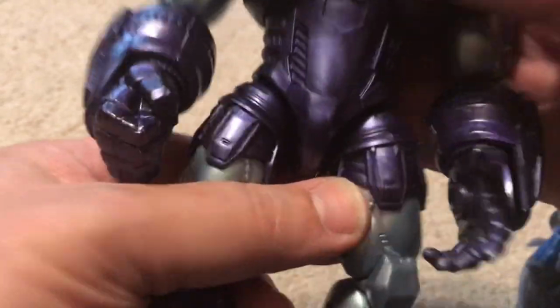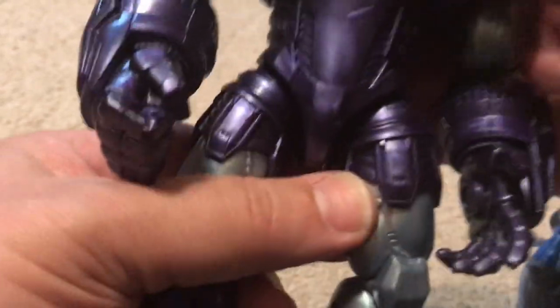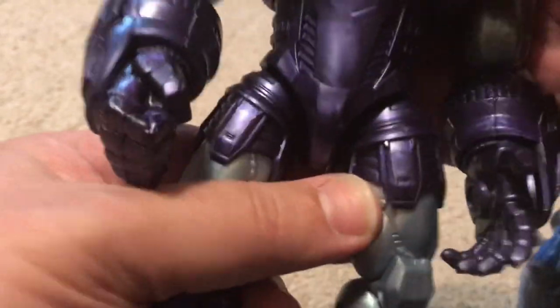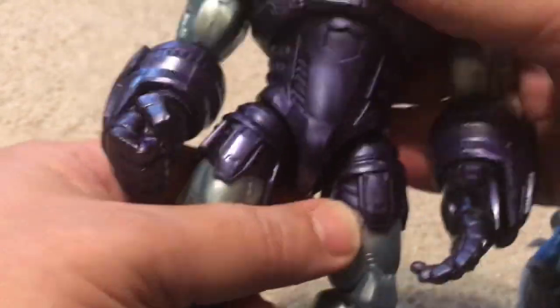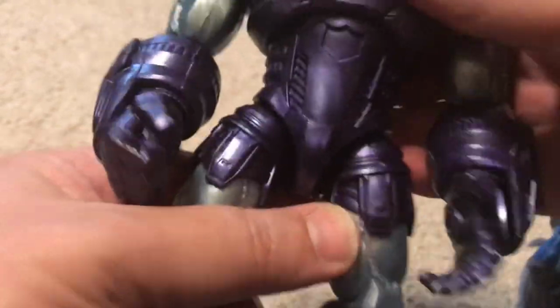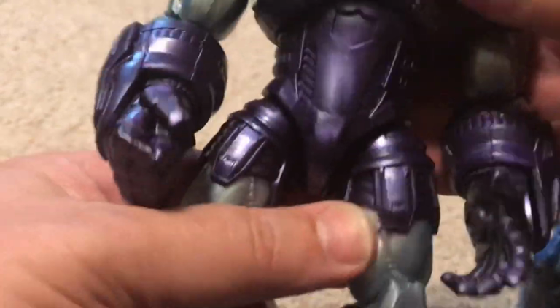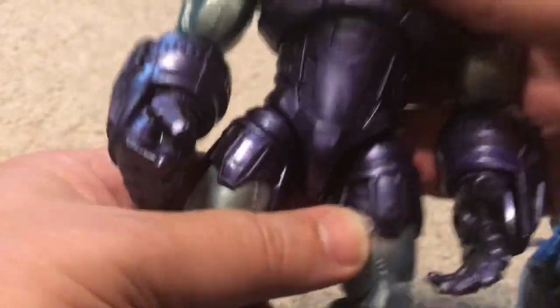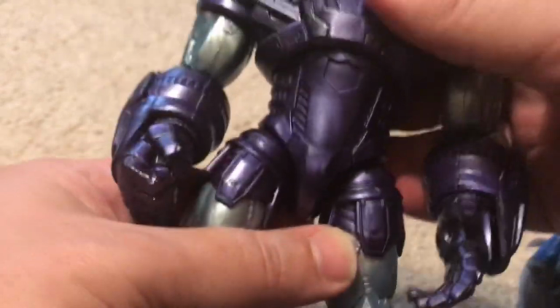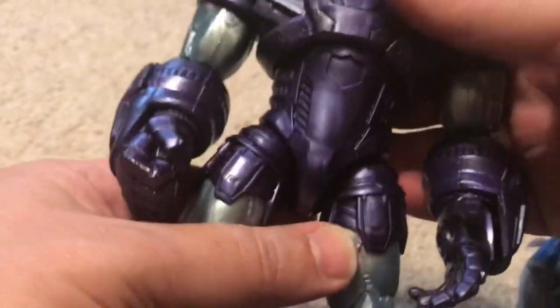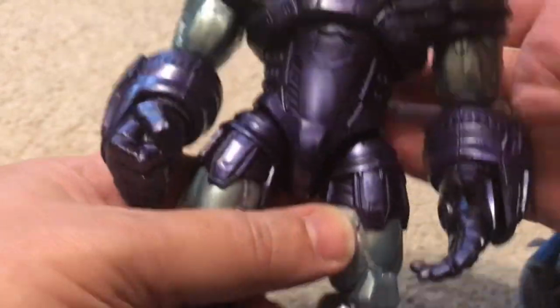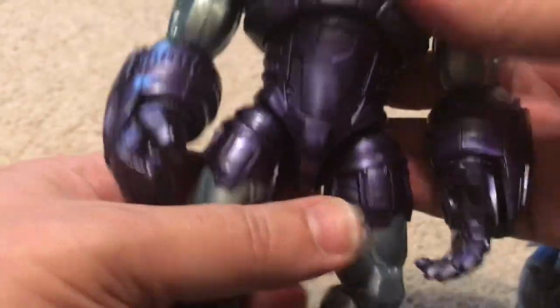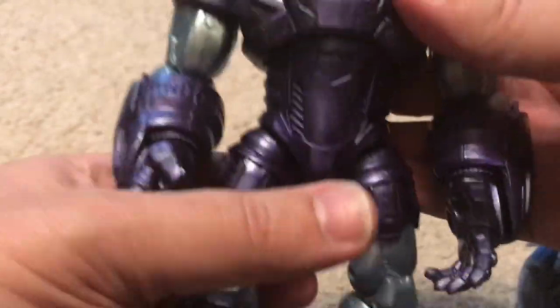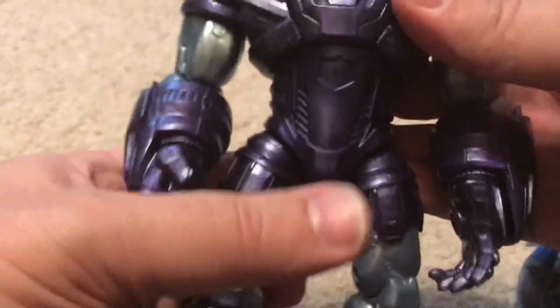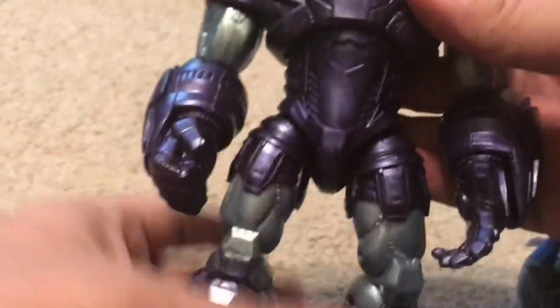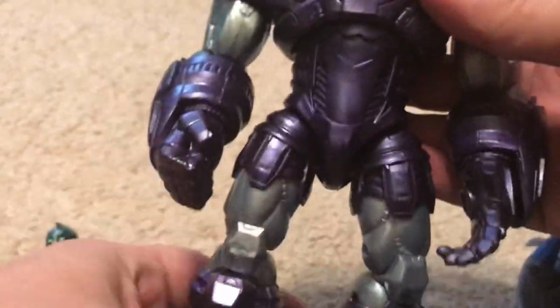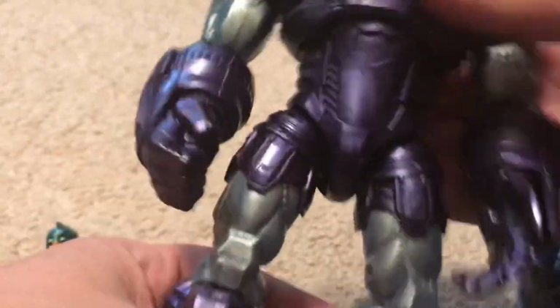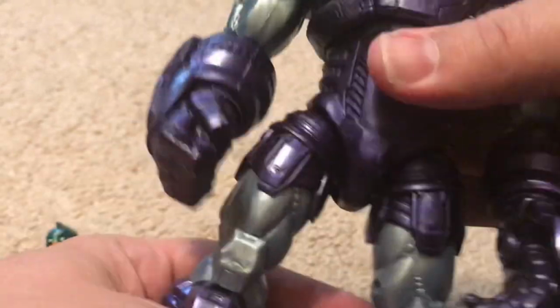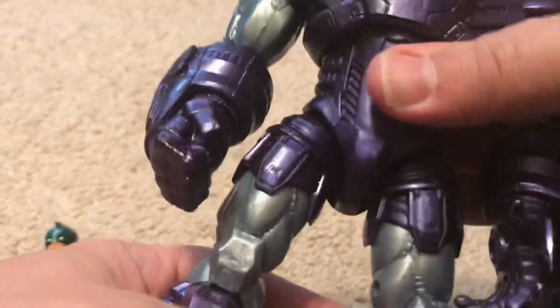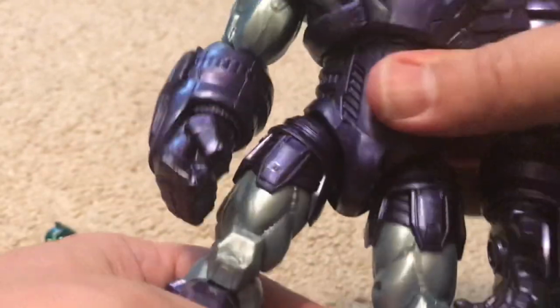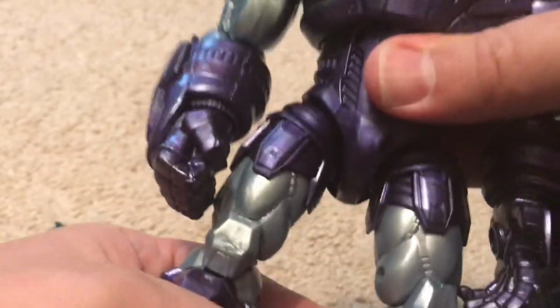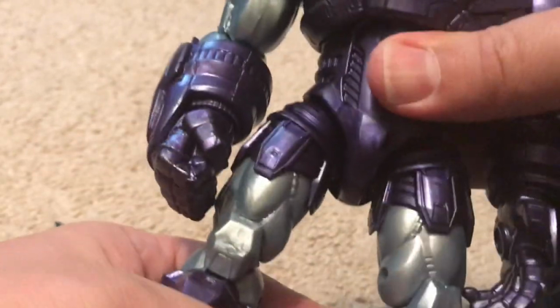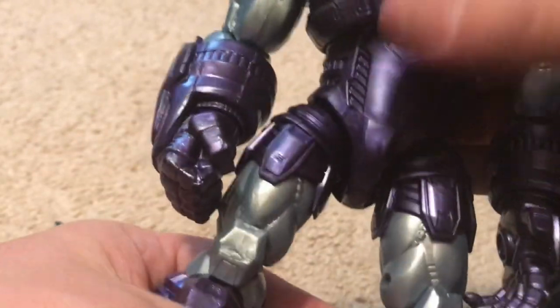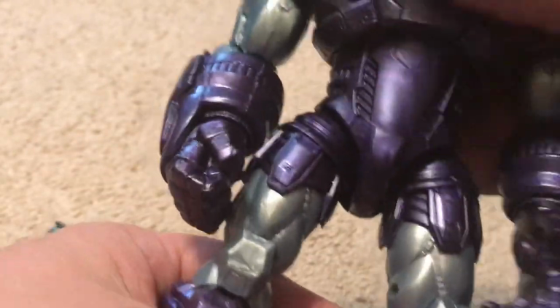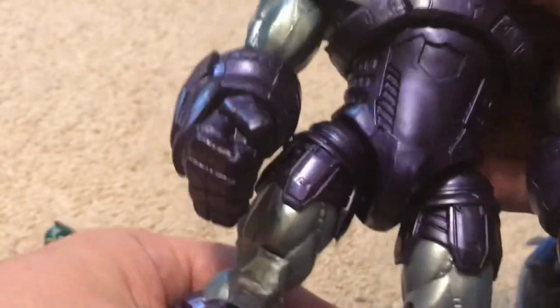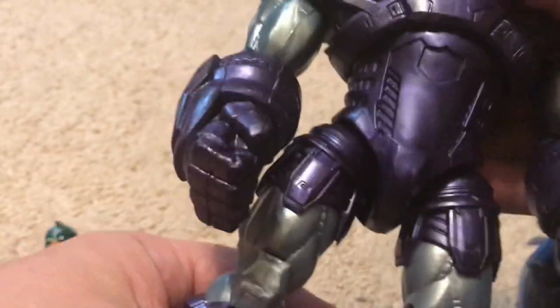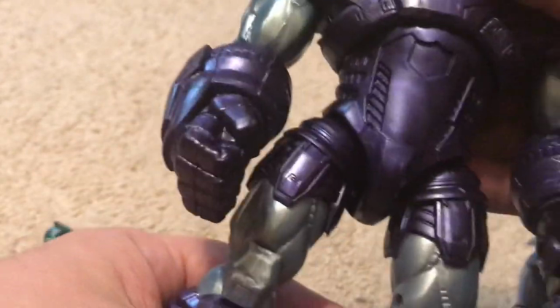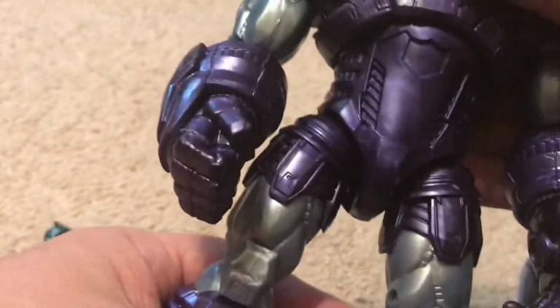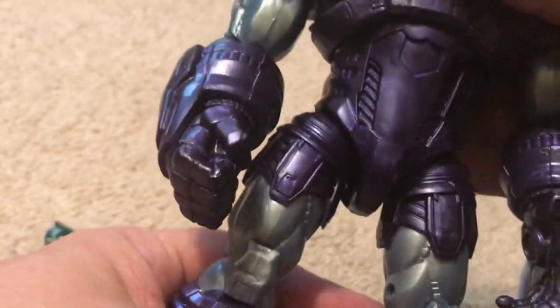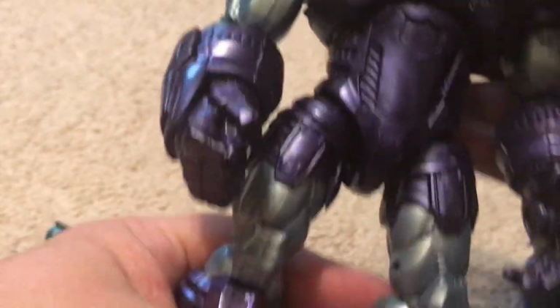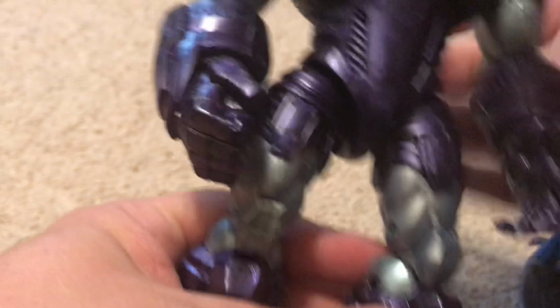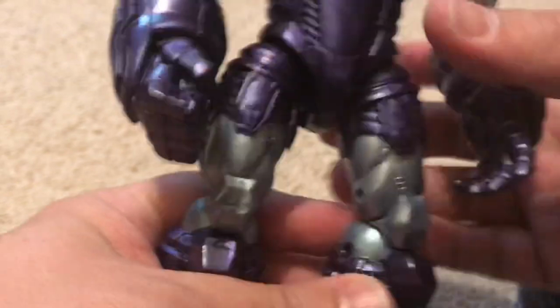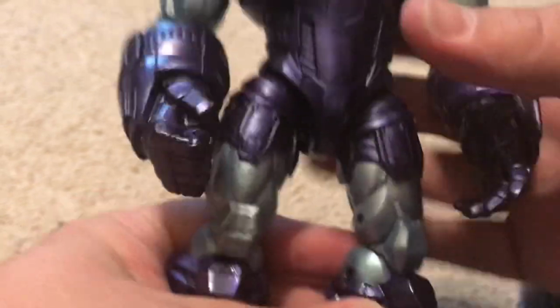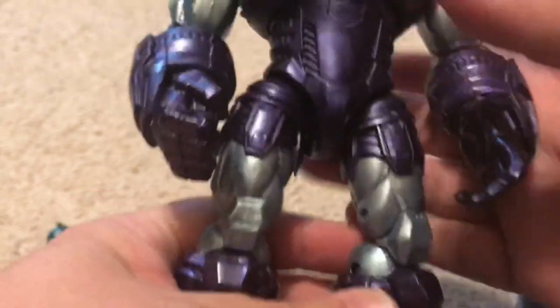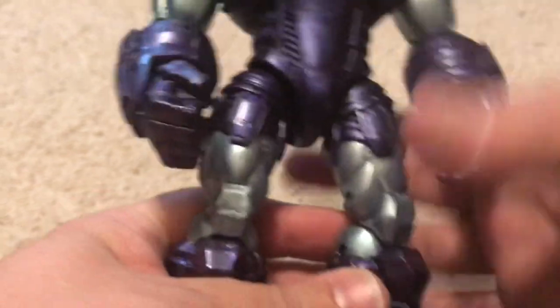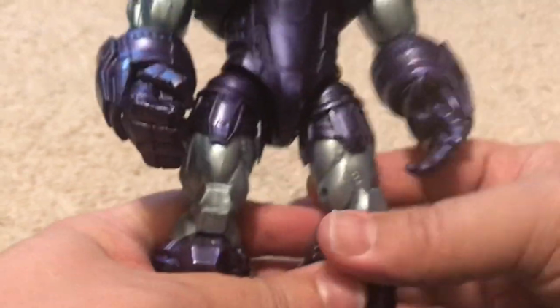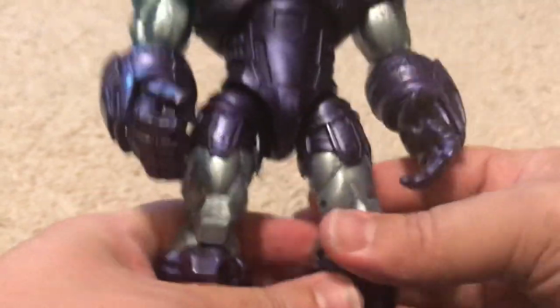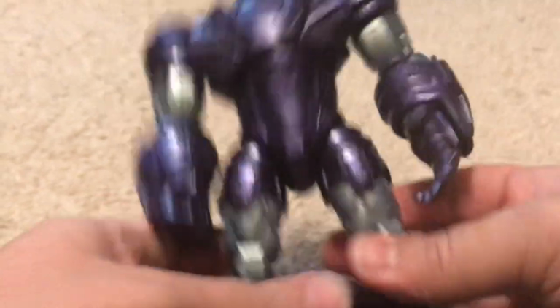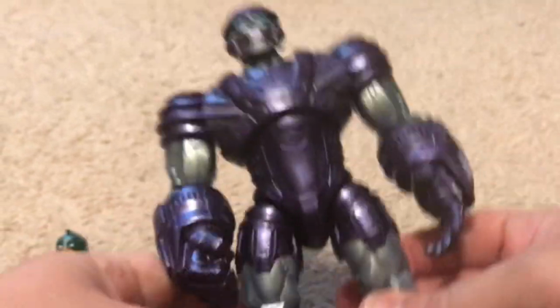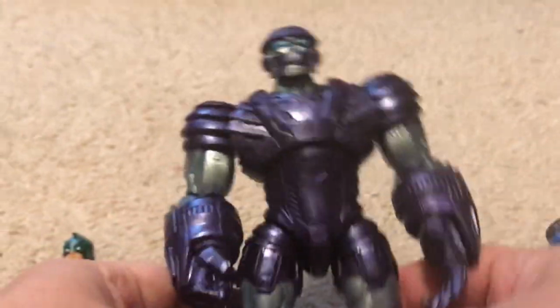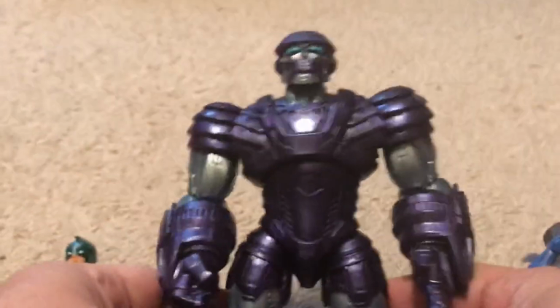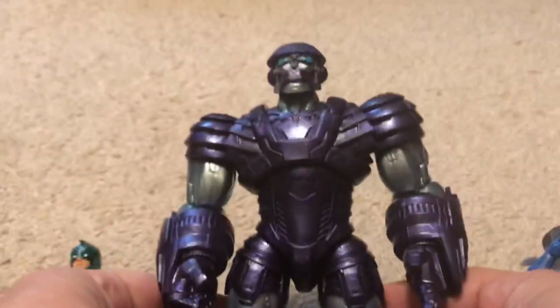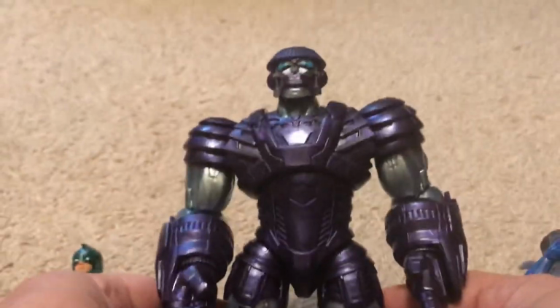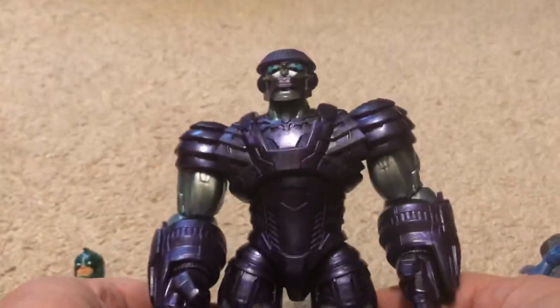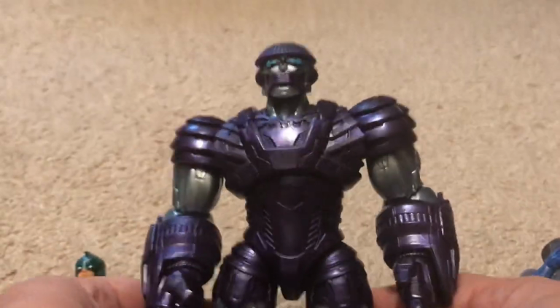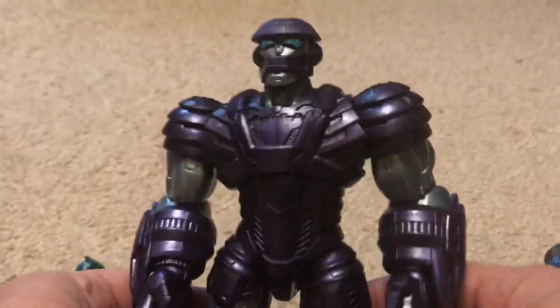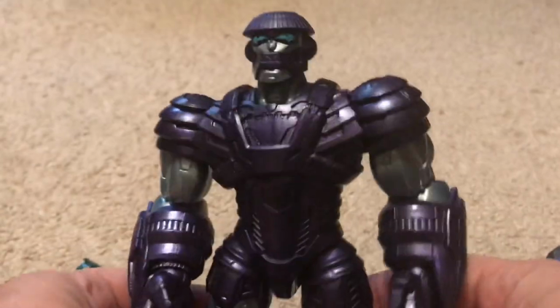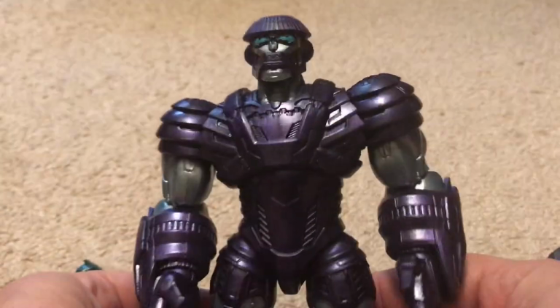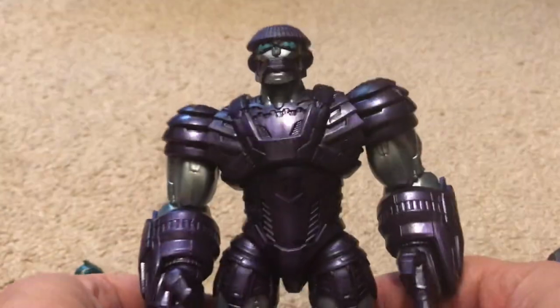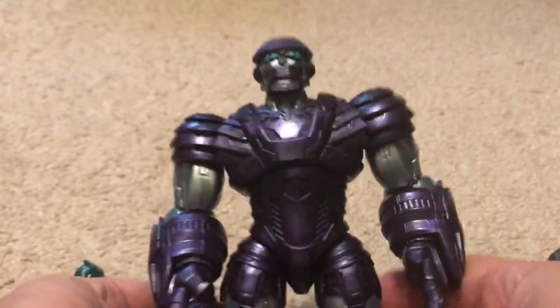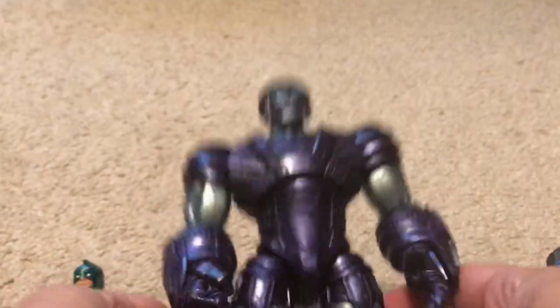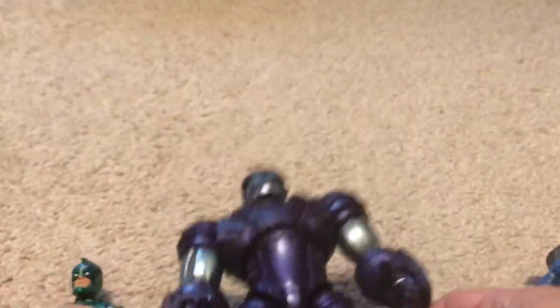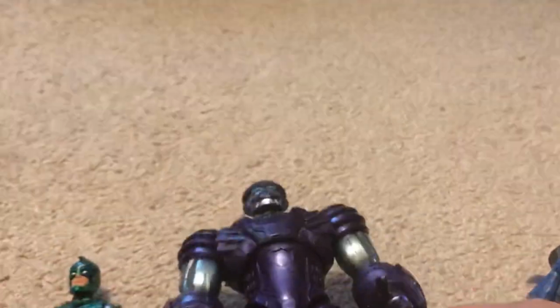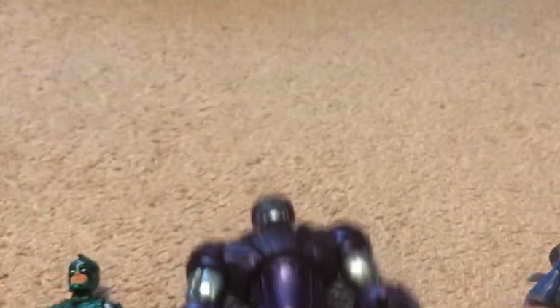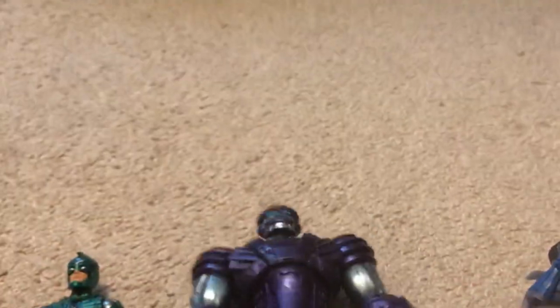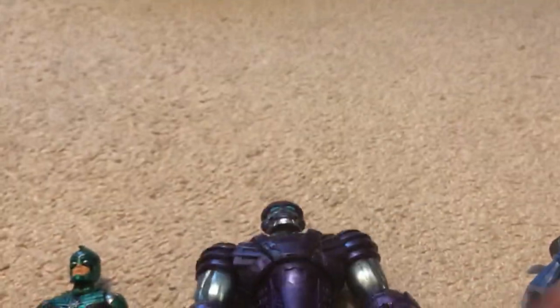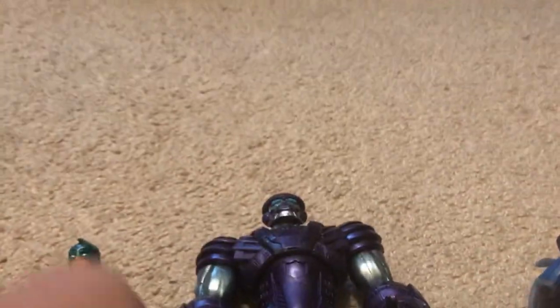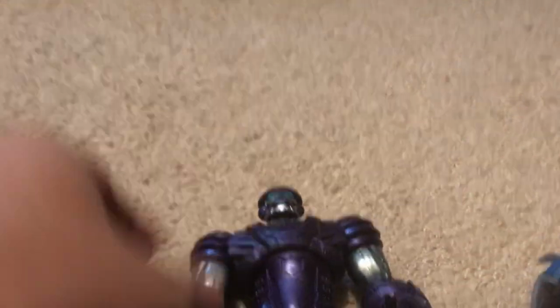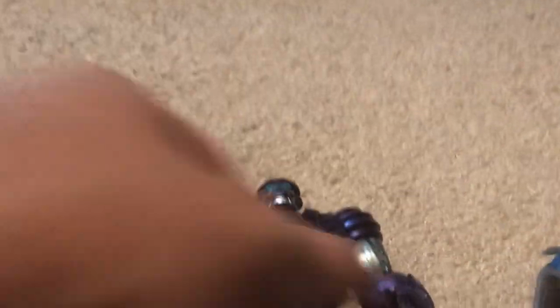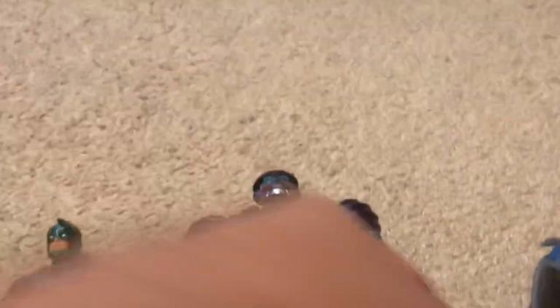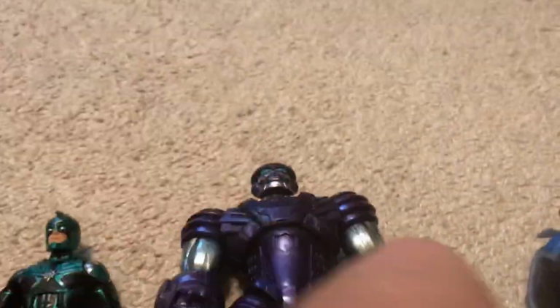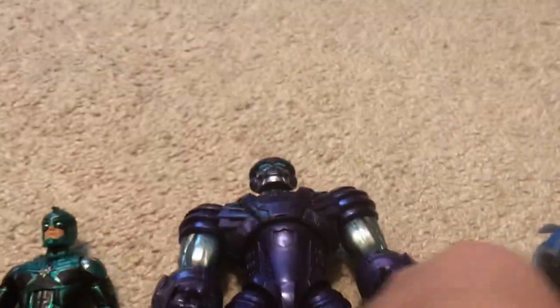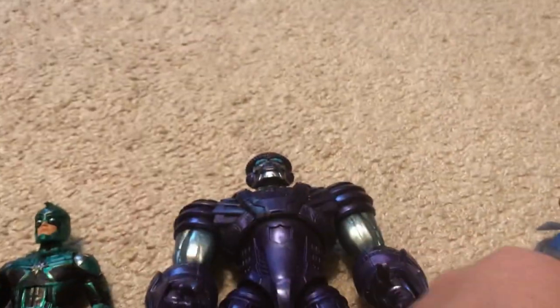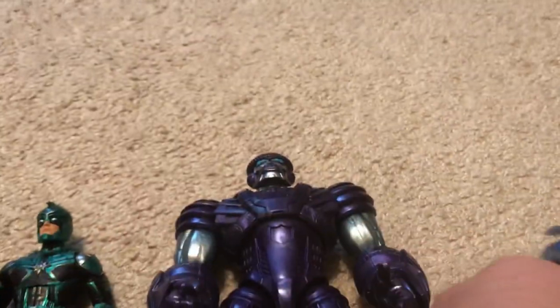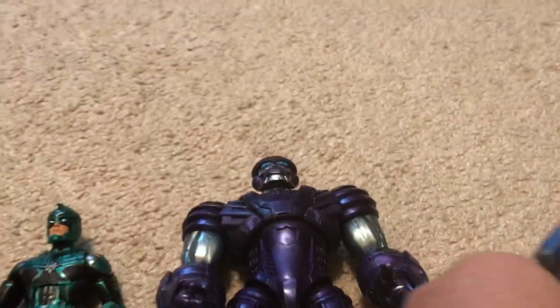There's kind of a click in his torso — I guess he's so bulky they might have reinforced it a little bit.